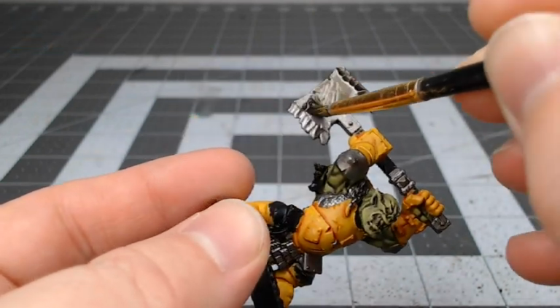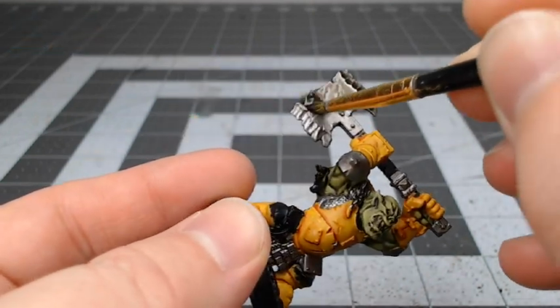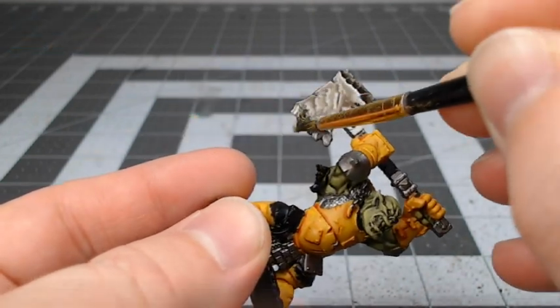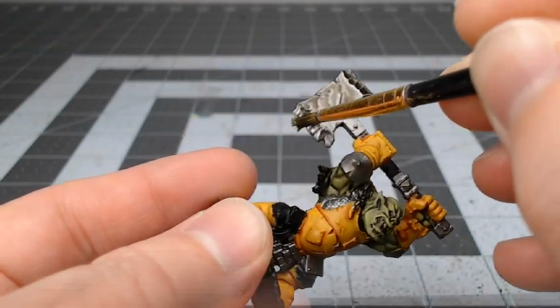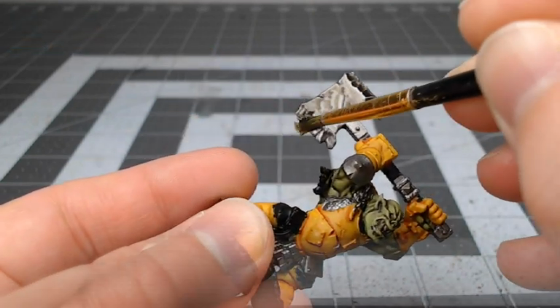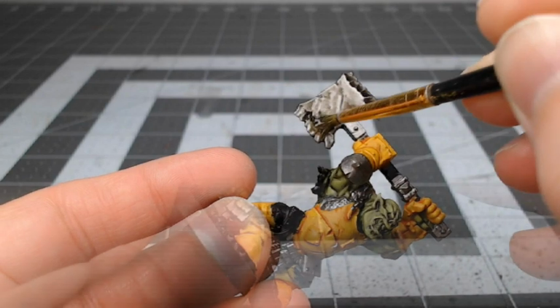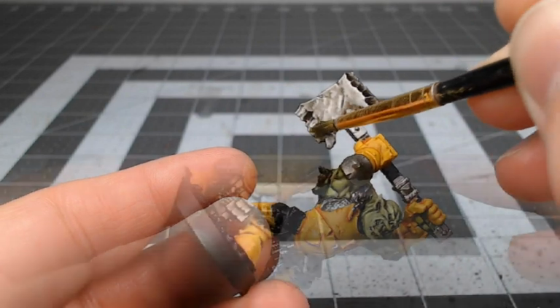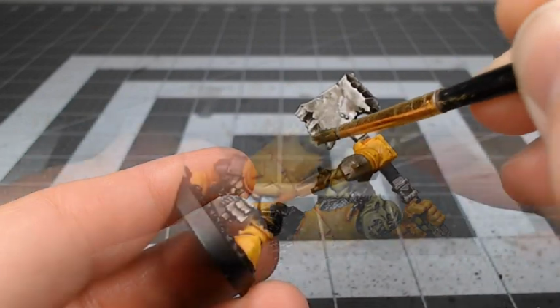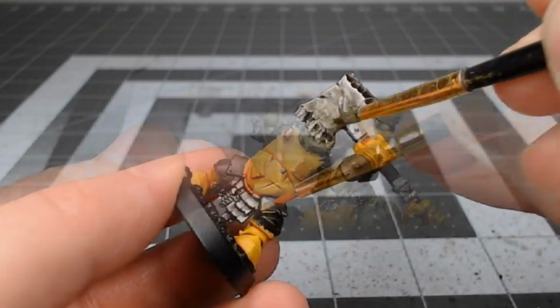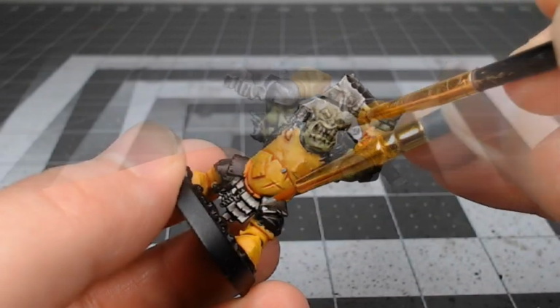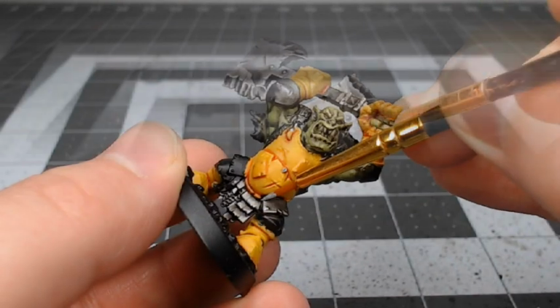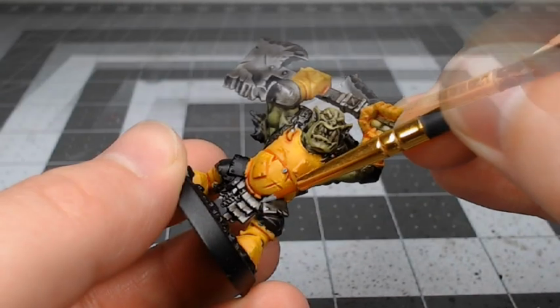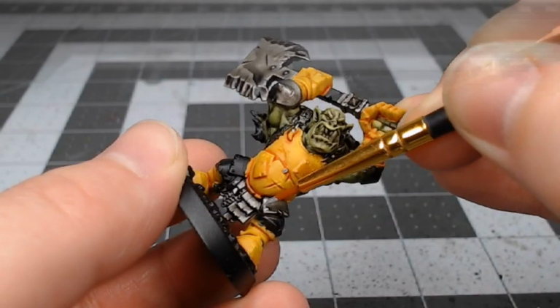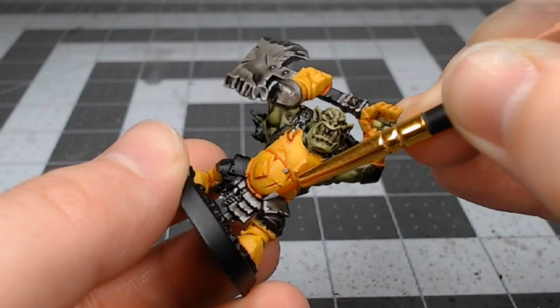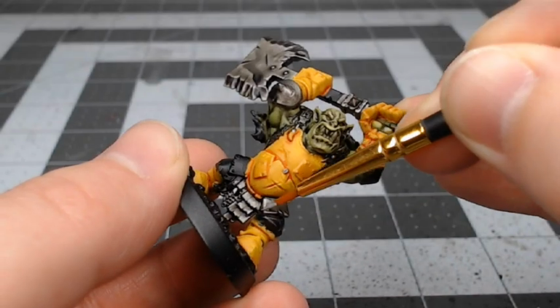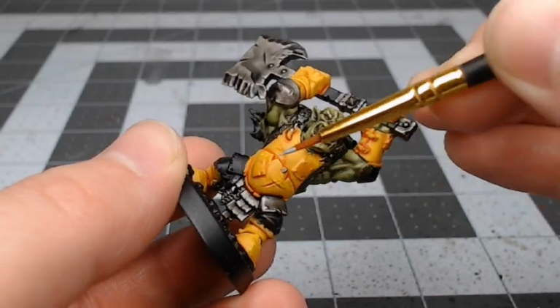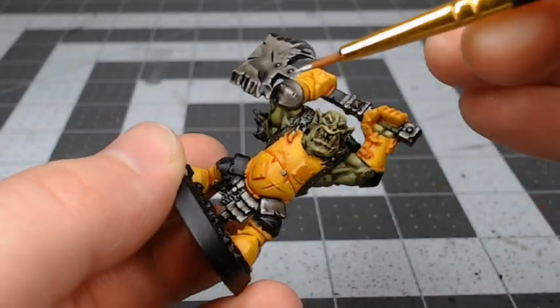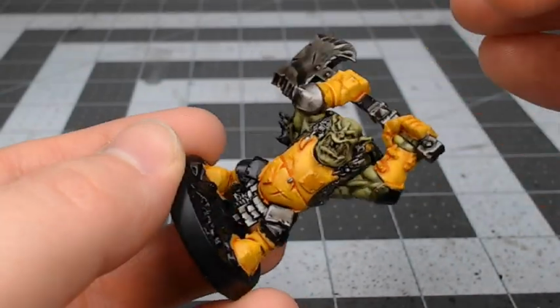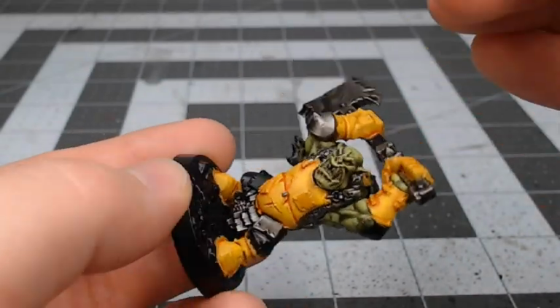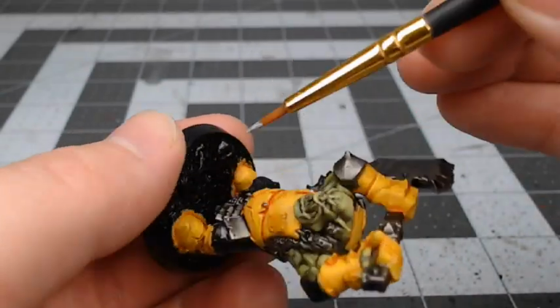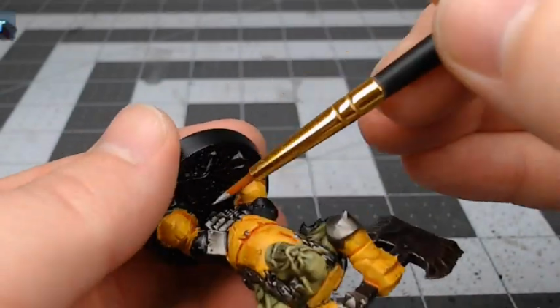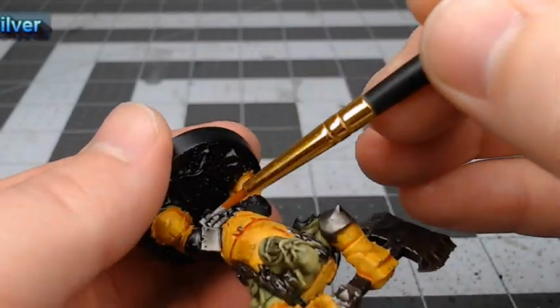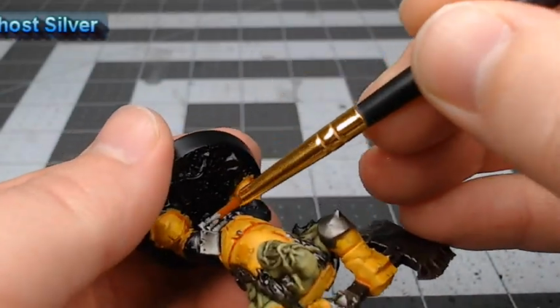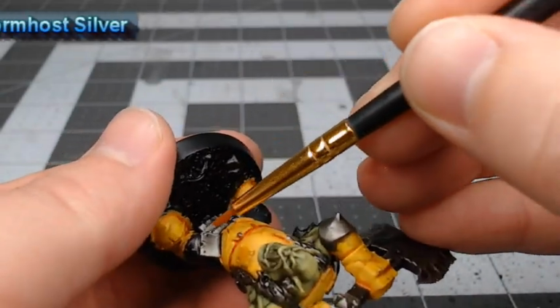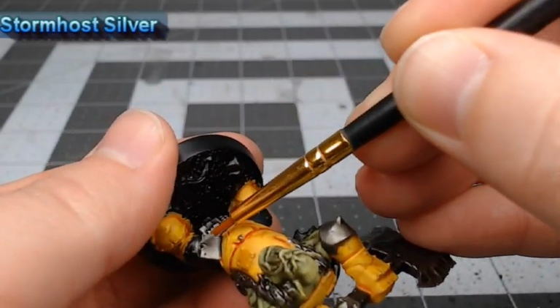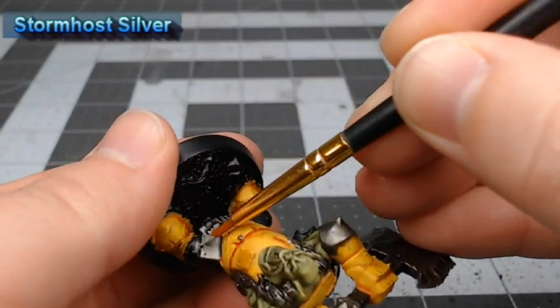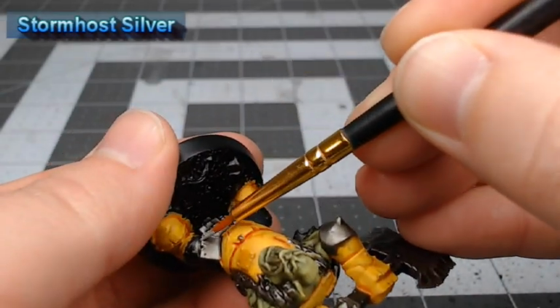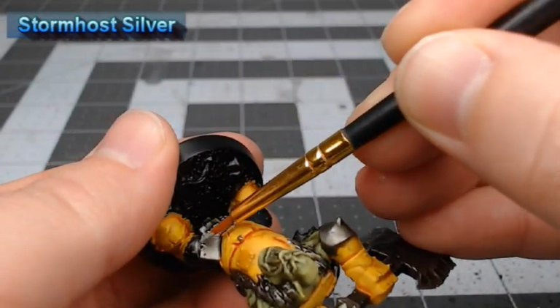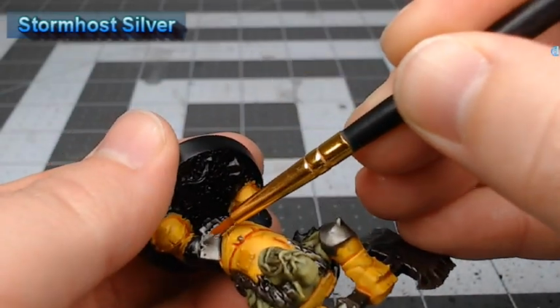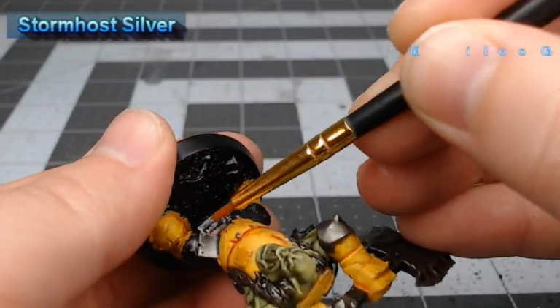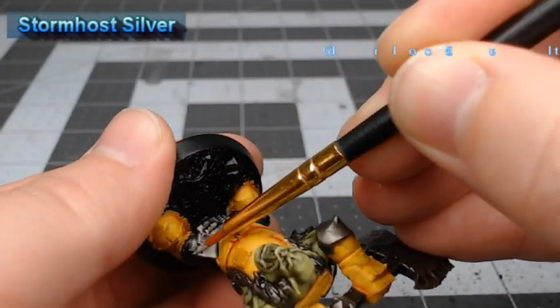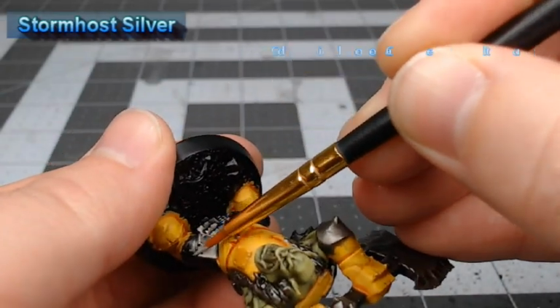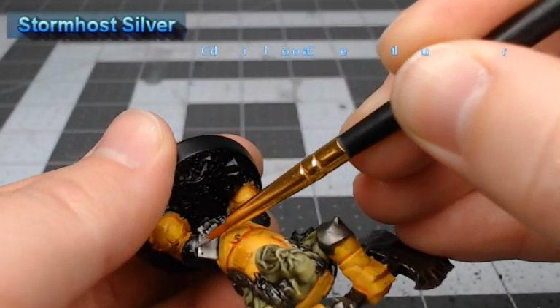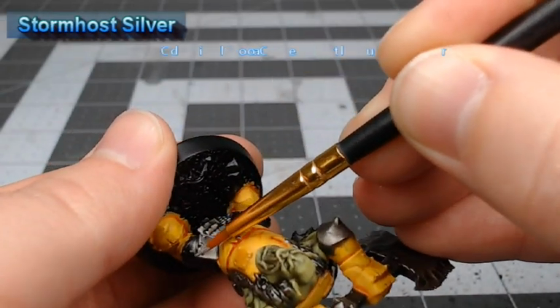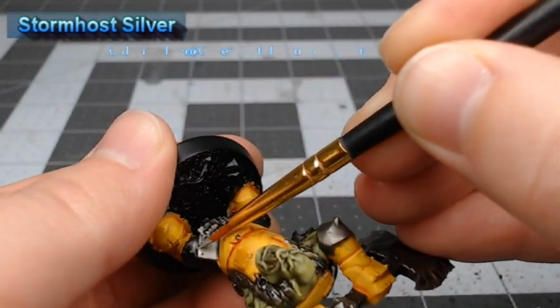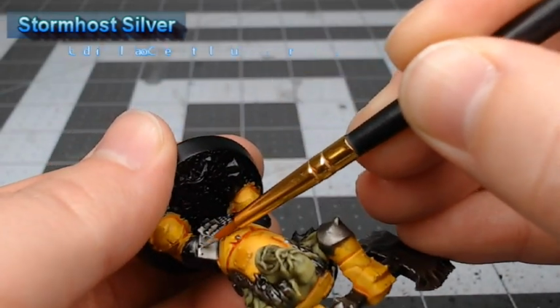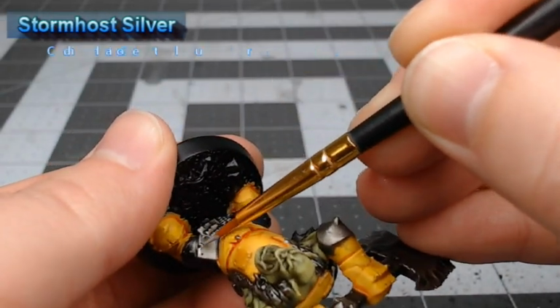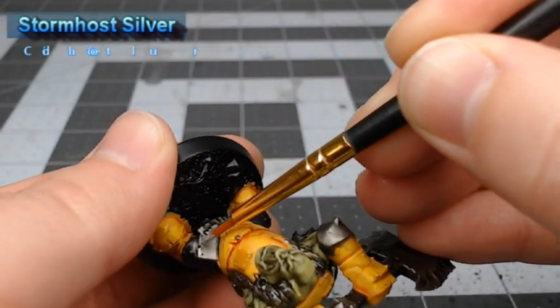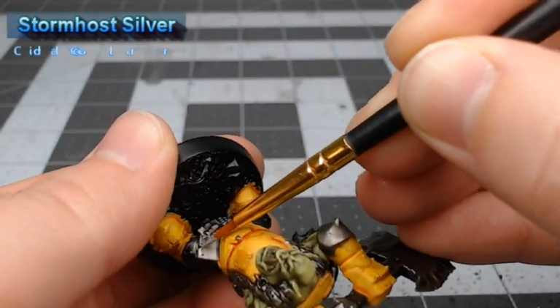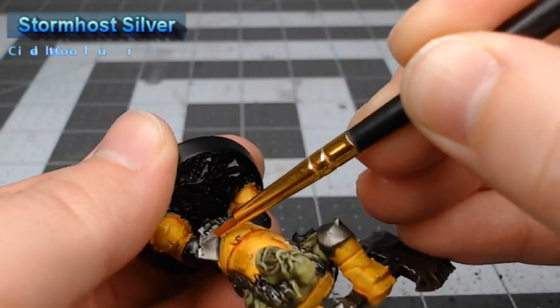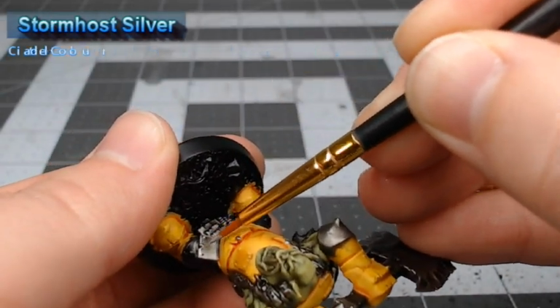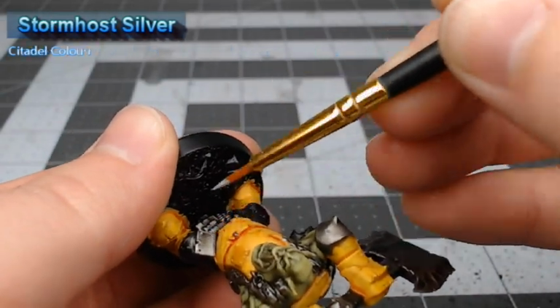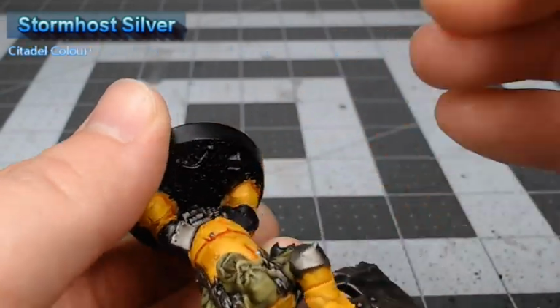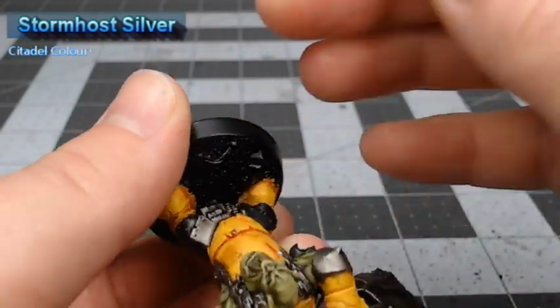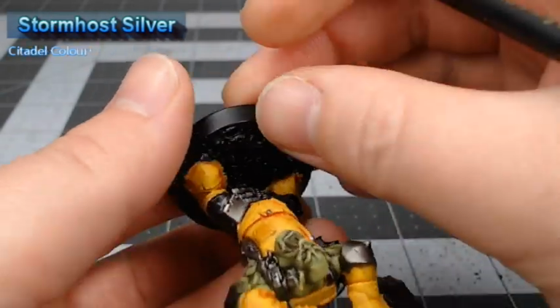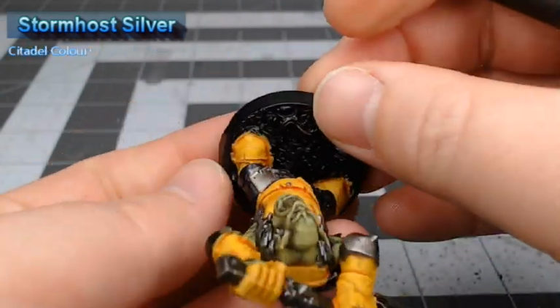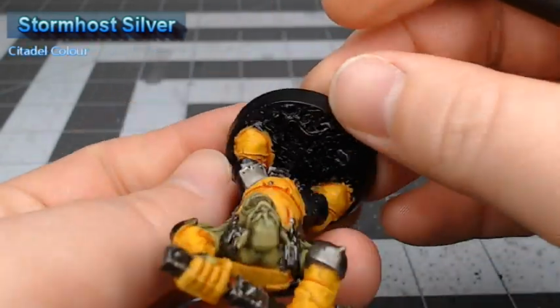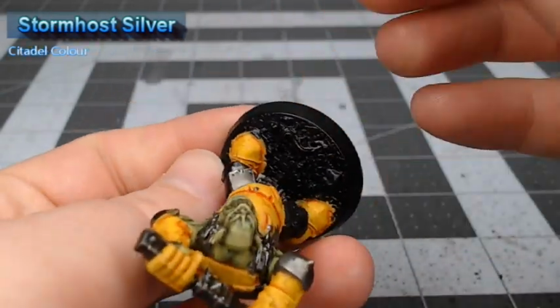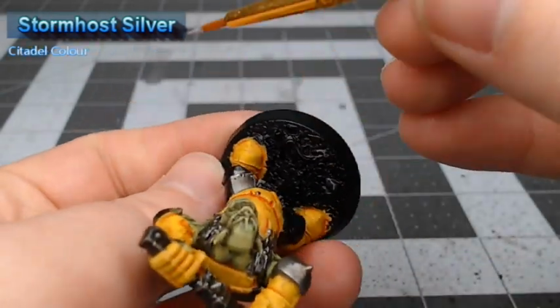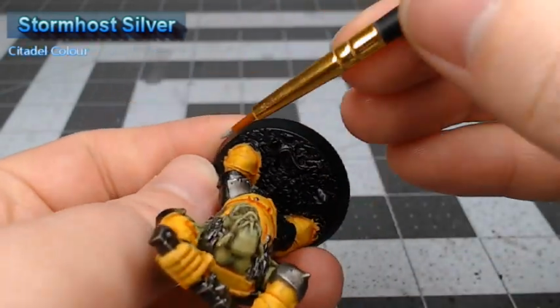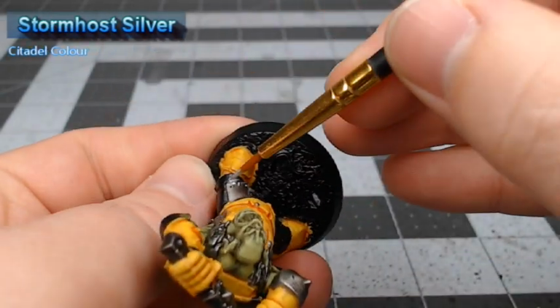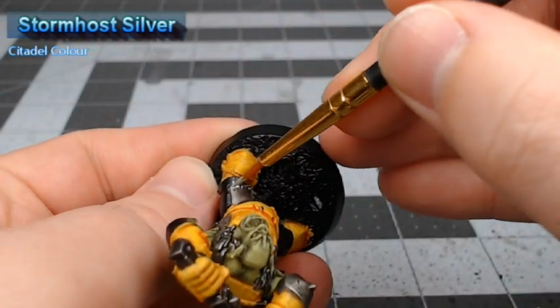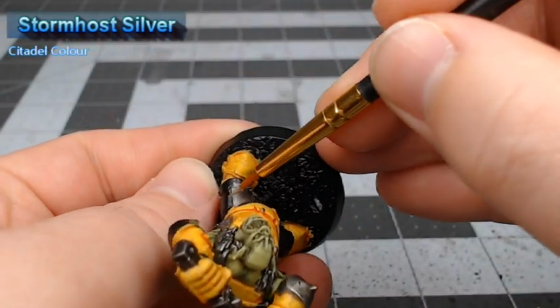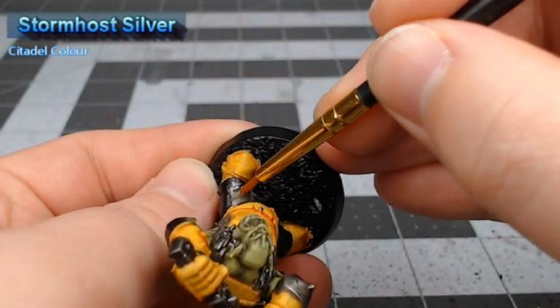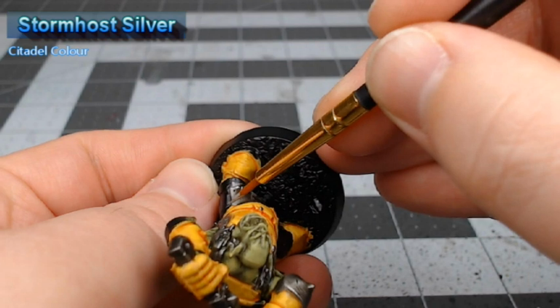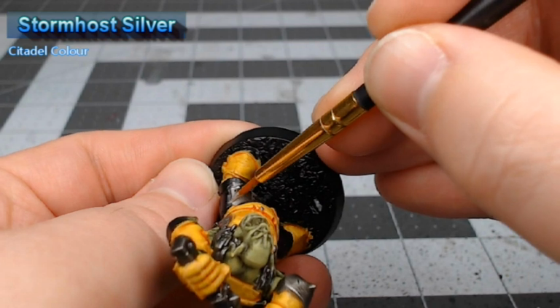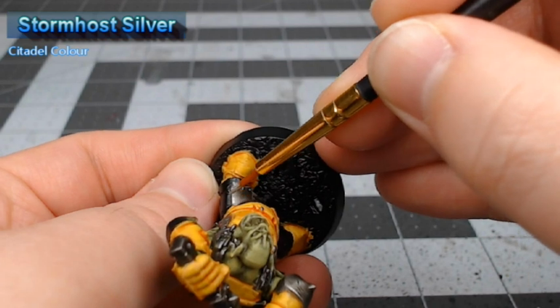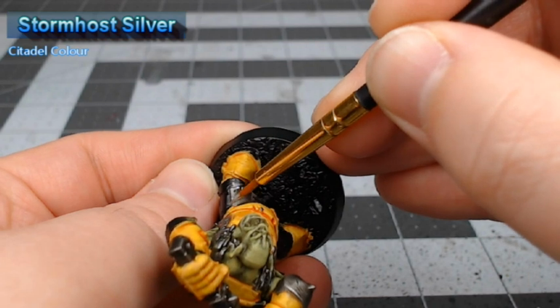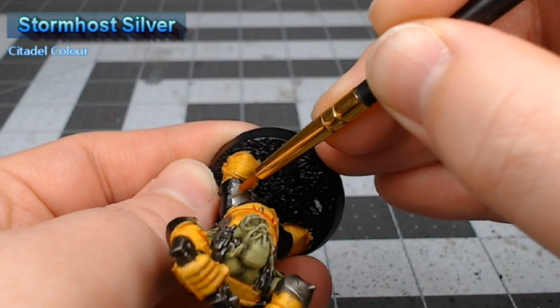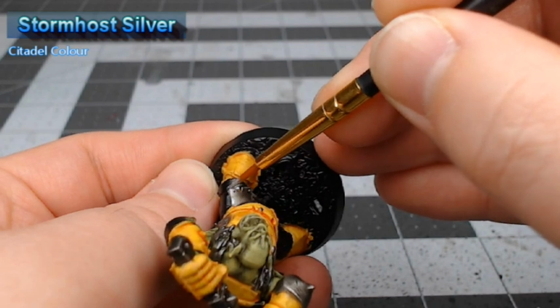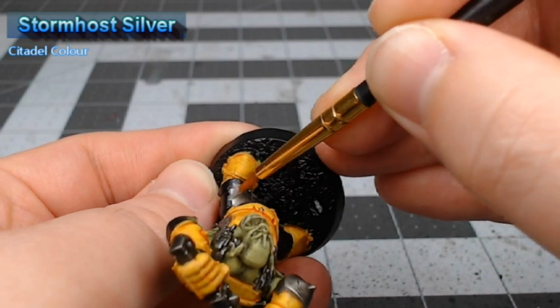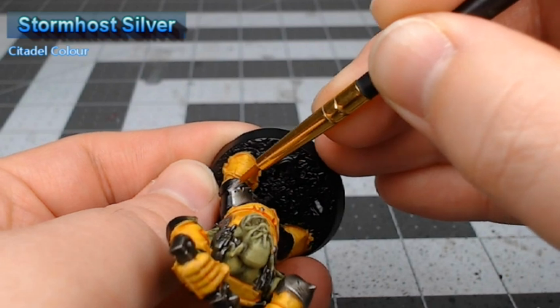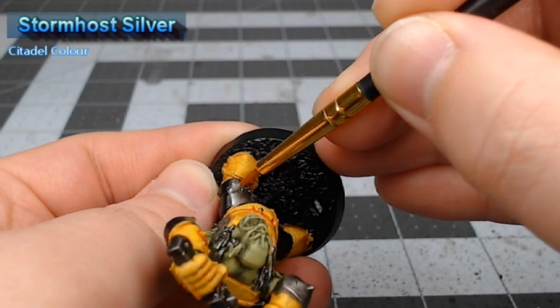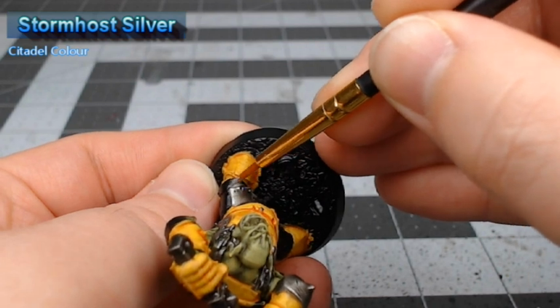After that Nuln Oil has dried, we're going to take Stormhost Silver and use this to edge highlight the metal parts on the model.